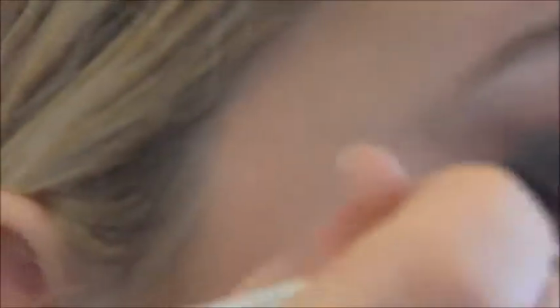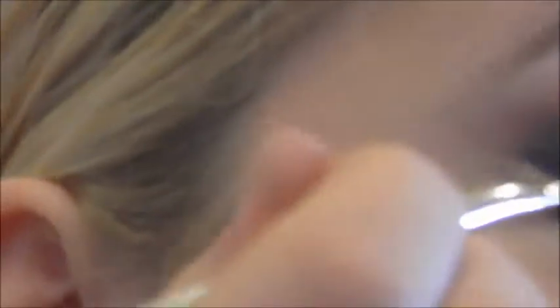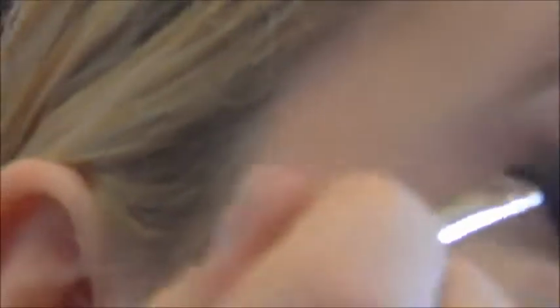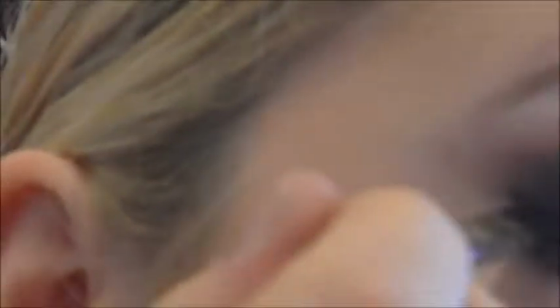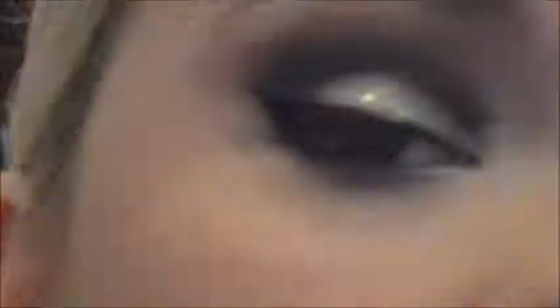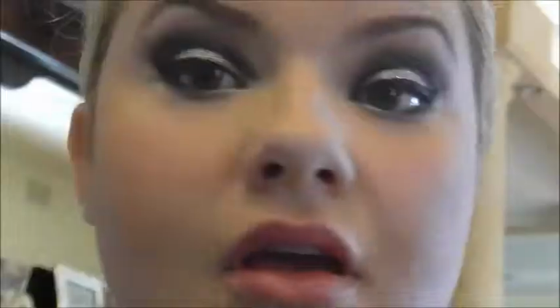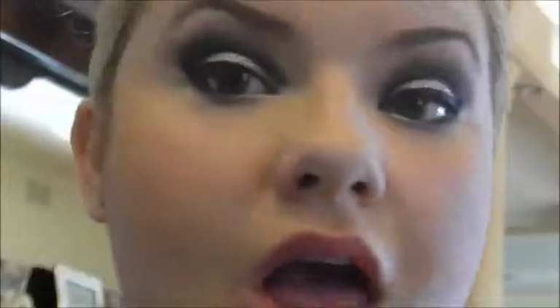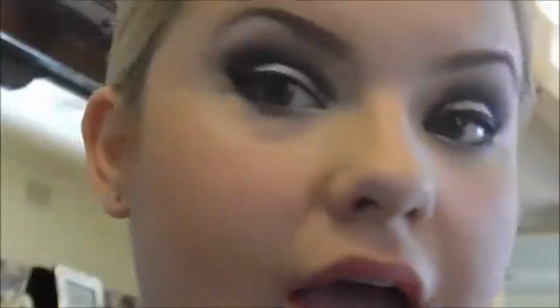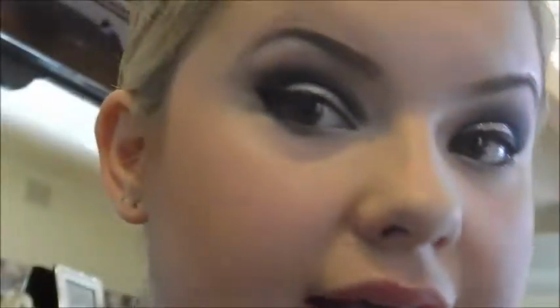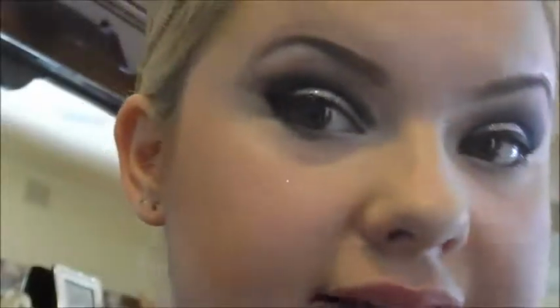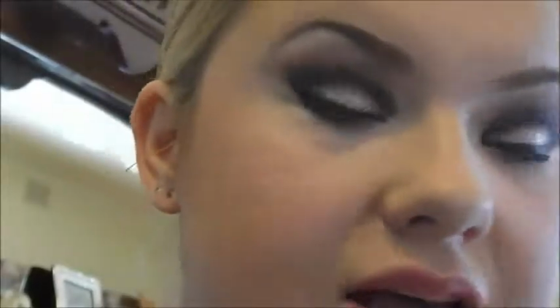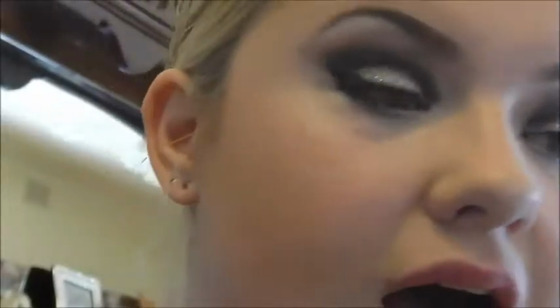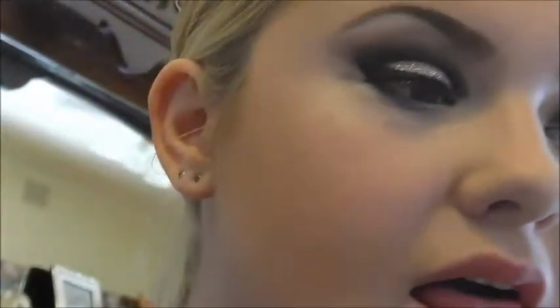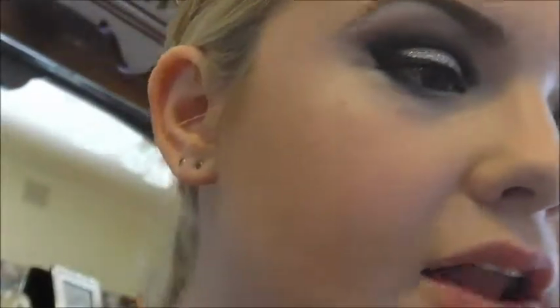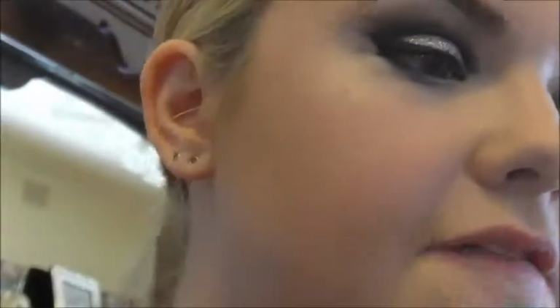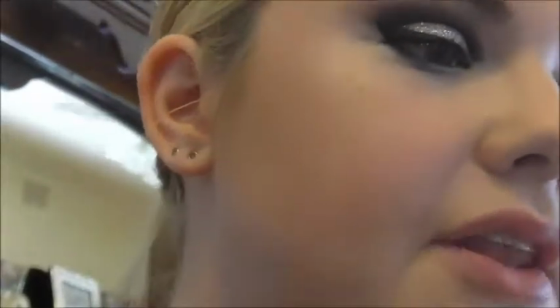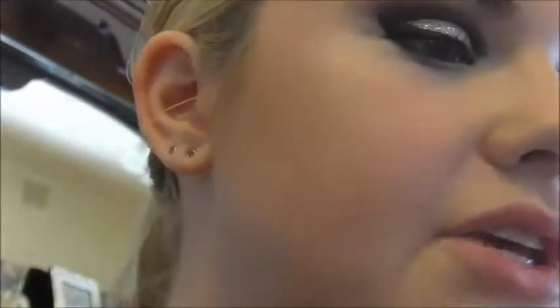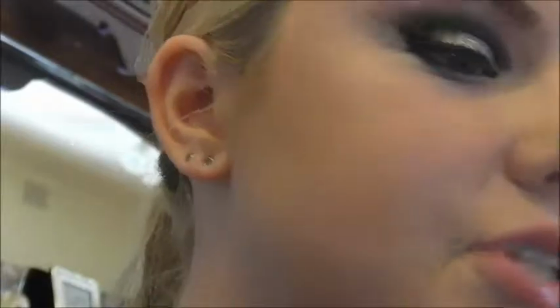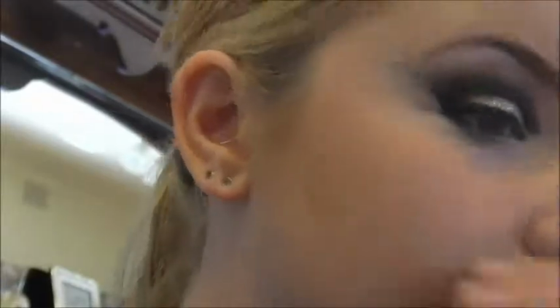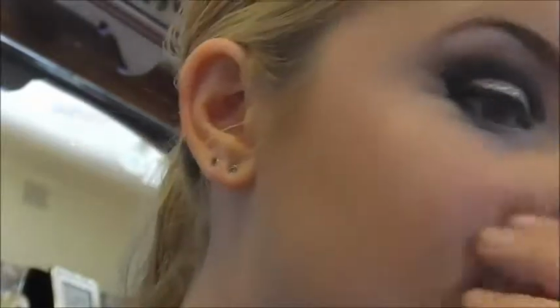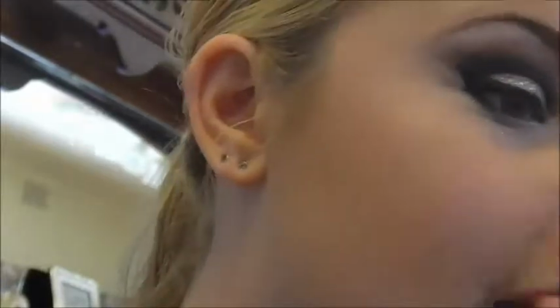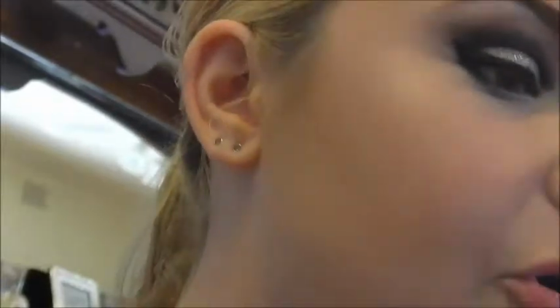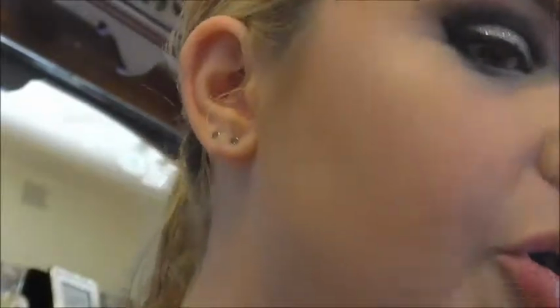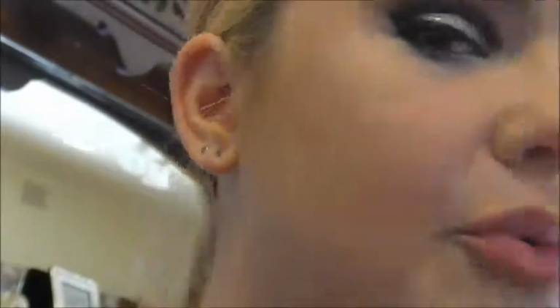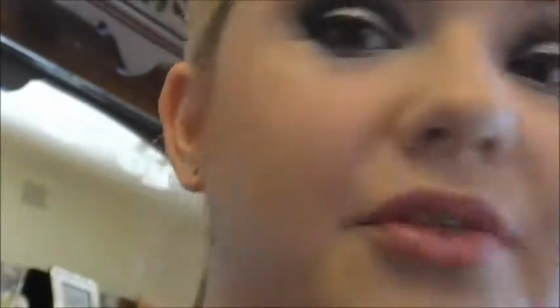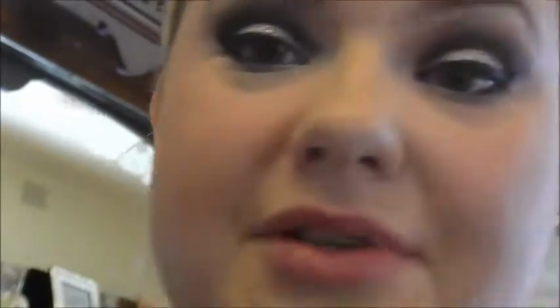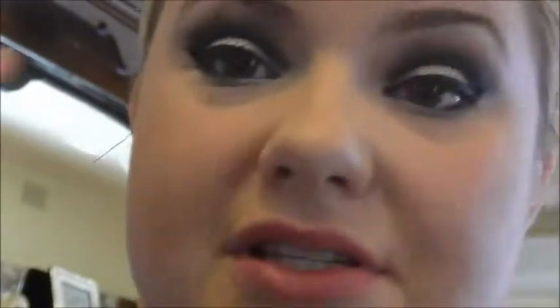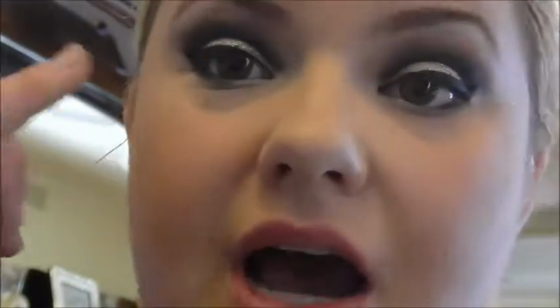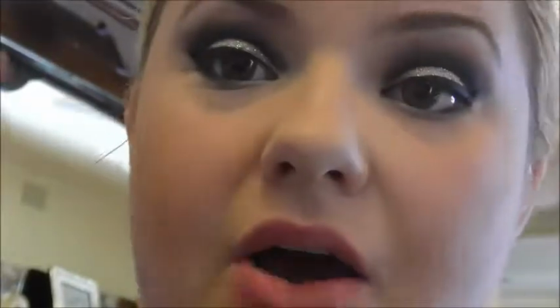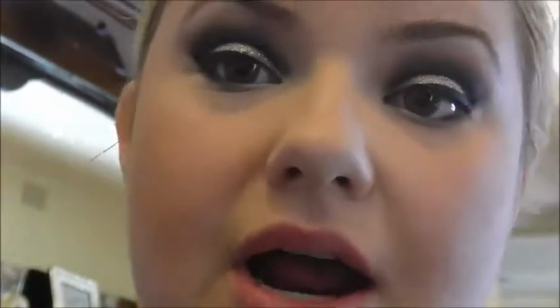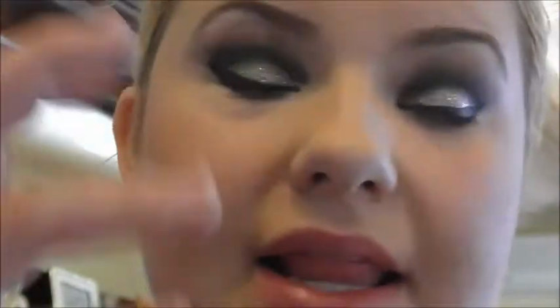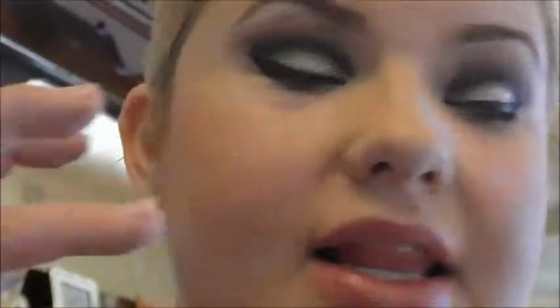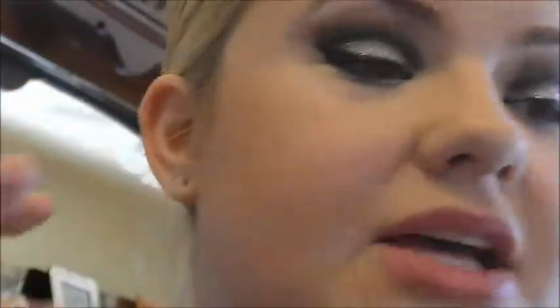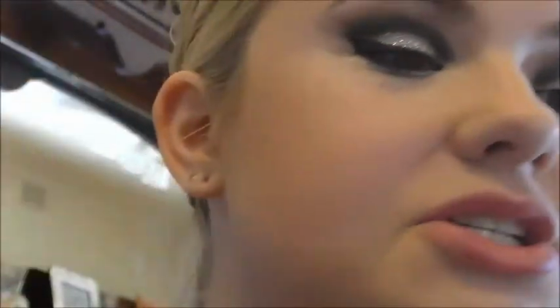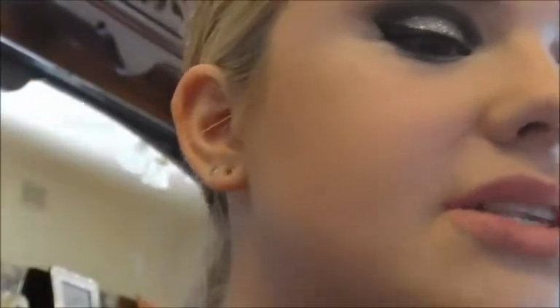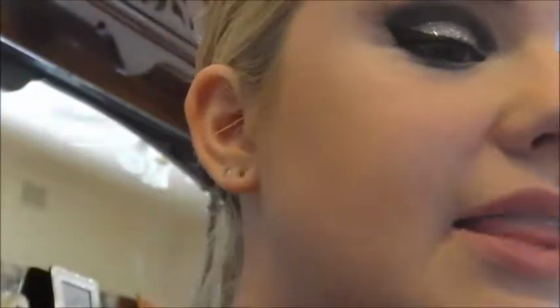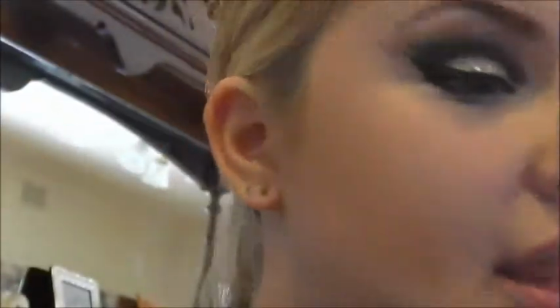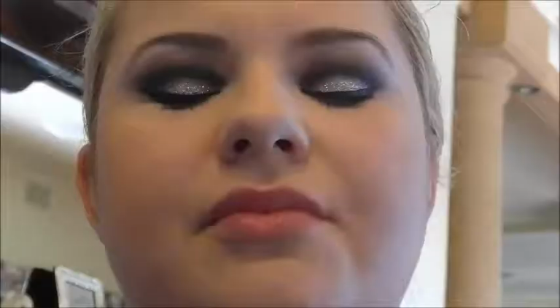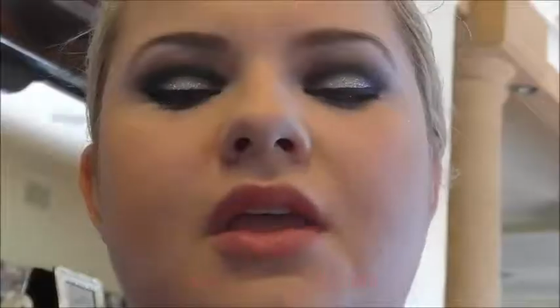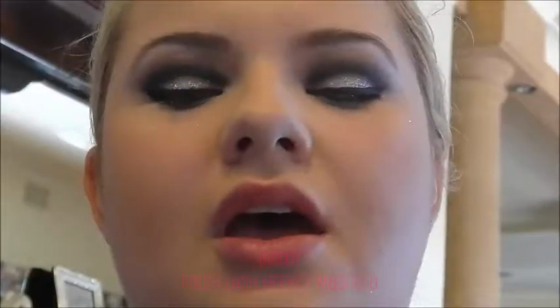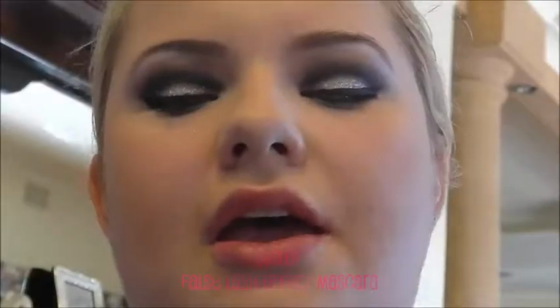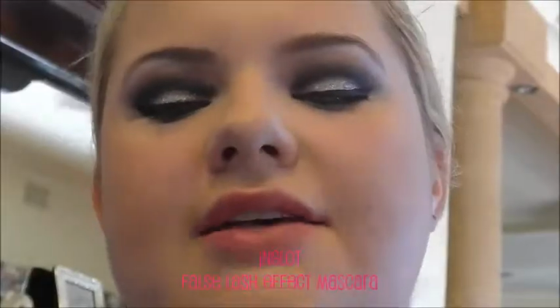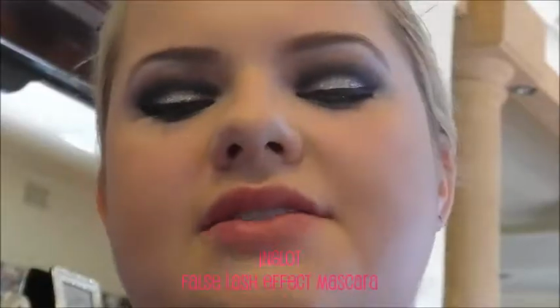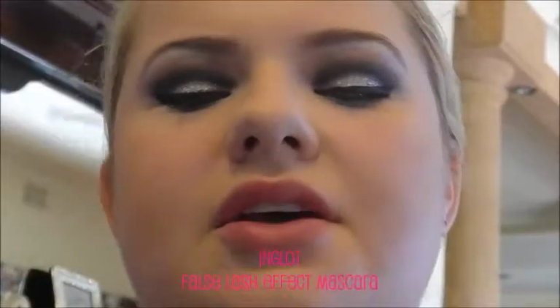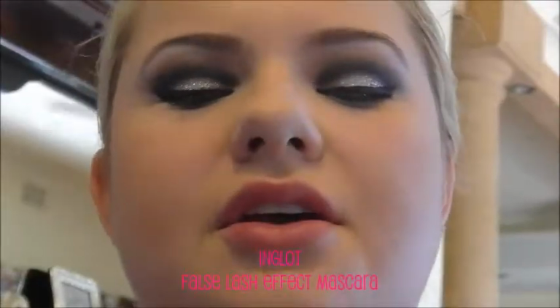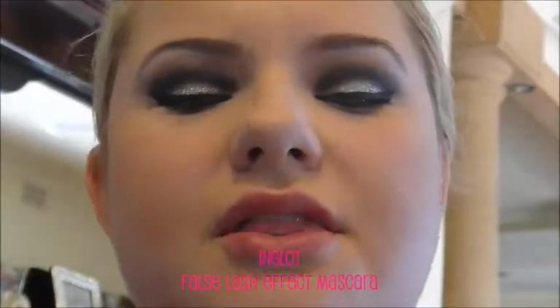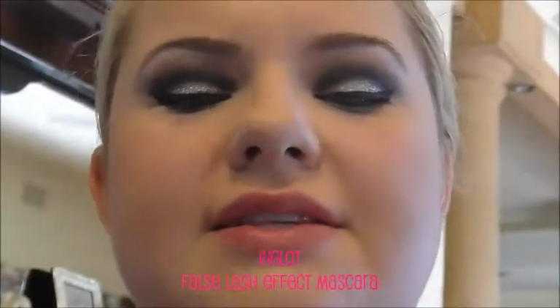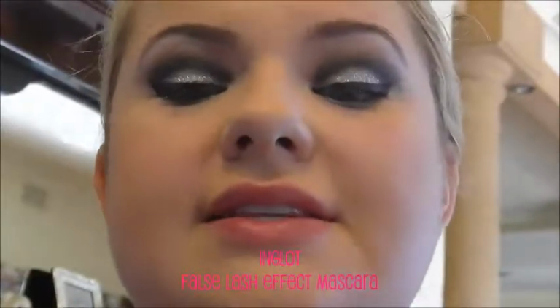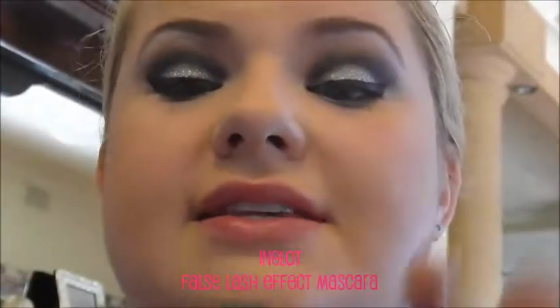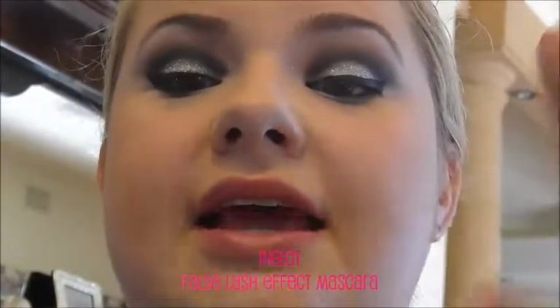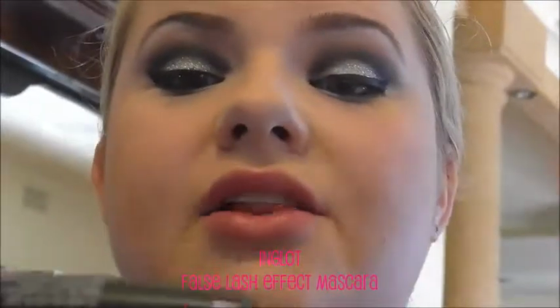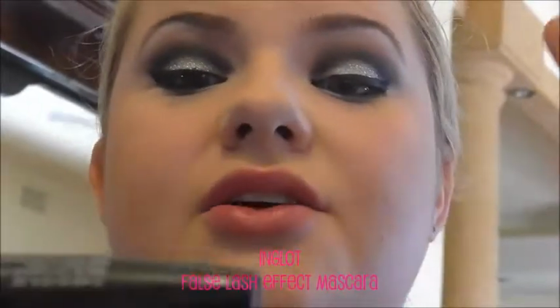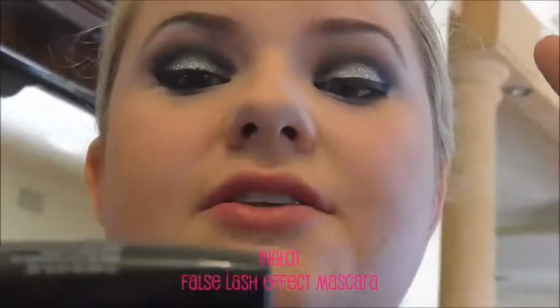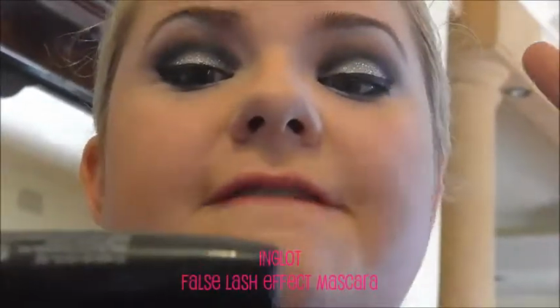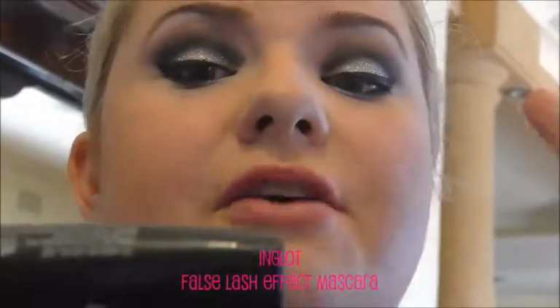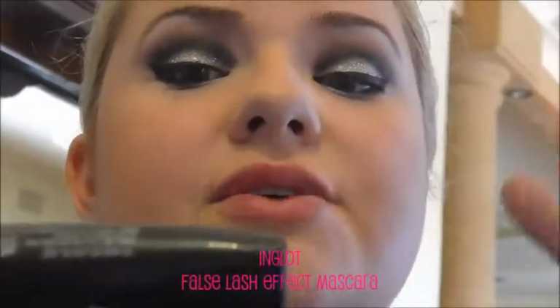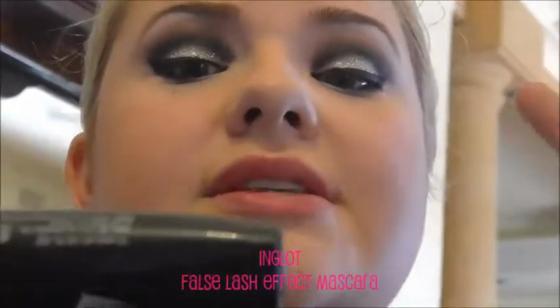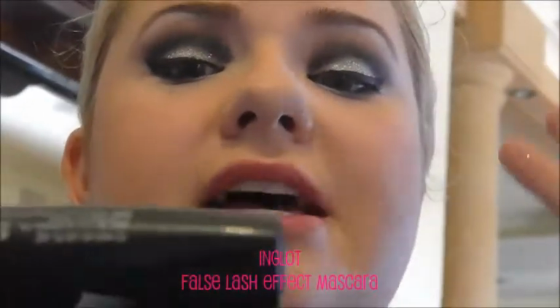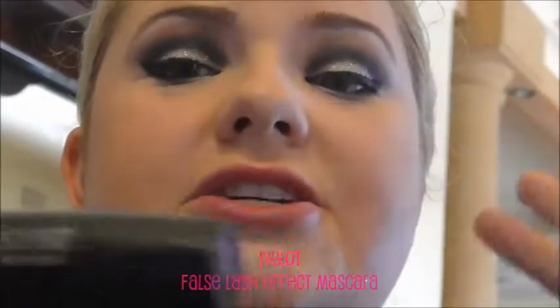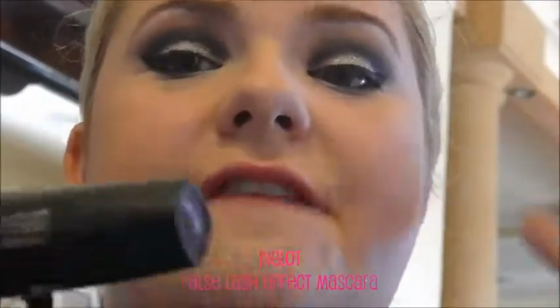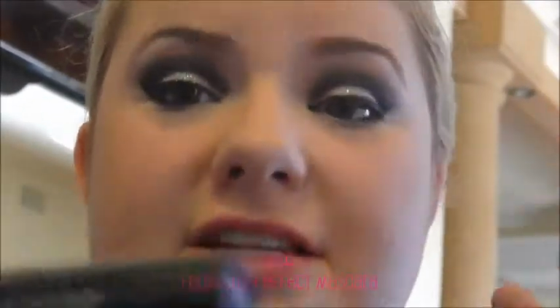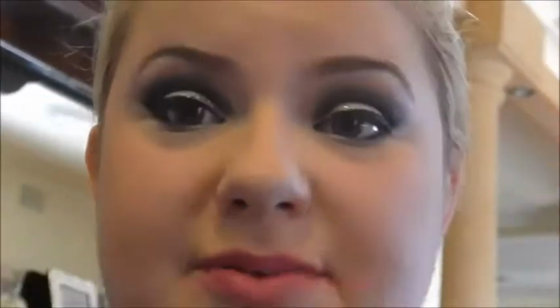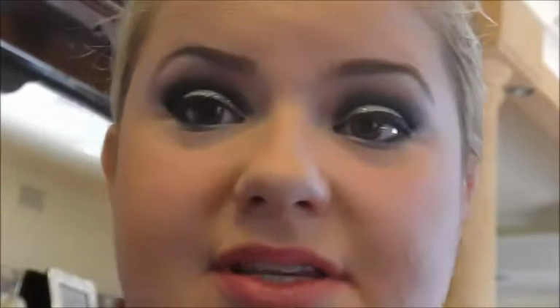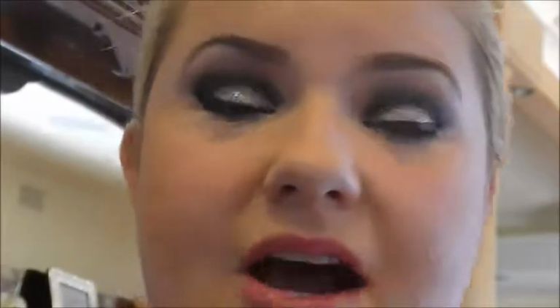And here's the eyeliner finish. Then I'm going in with mascara and lashes and then the lip. This is the Inglot false lash effect mascara.